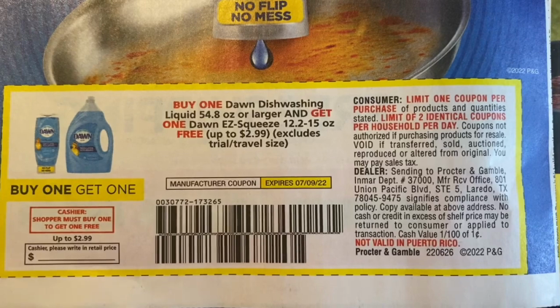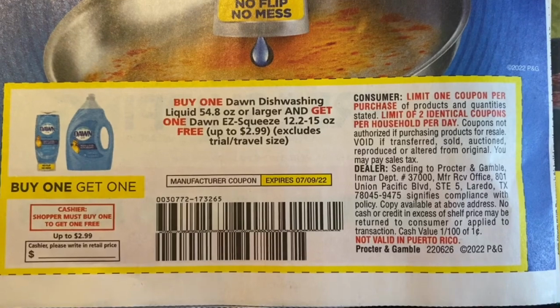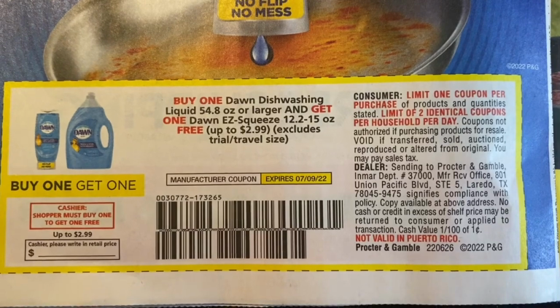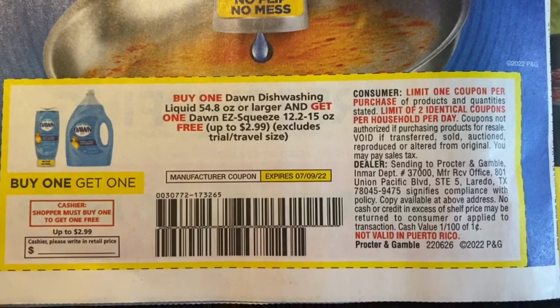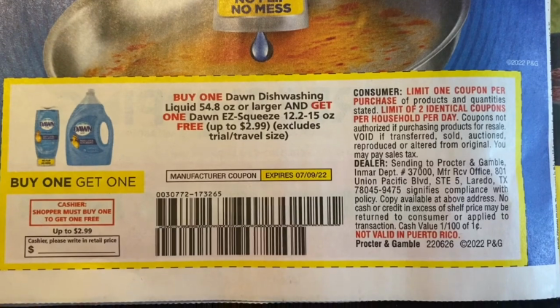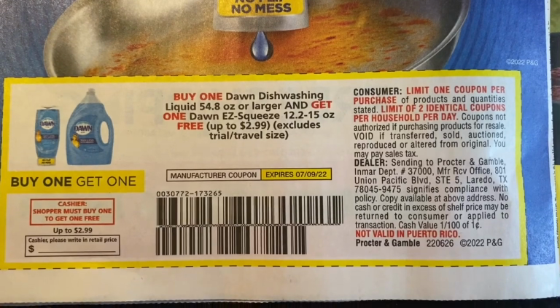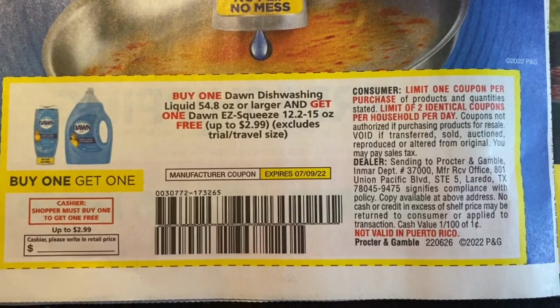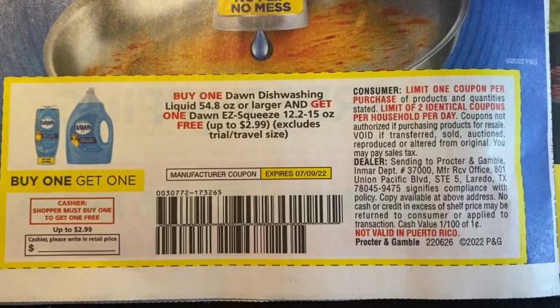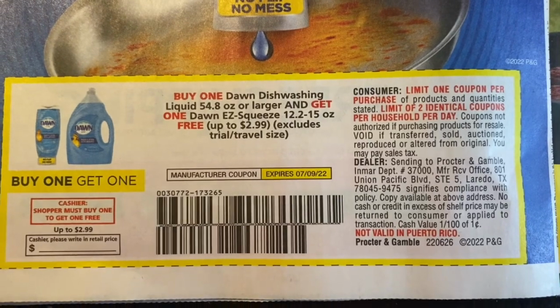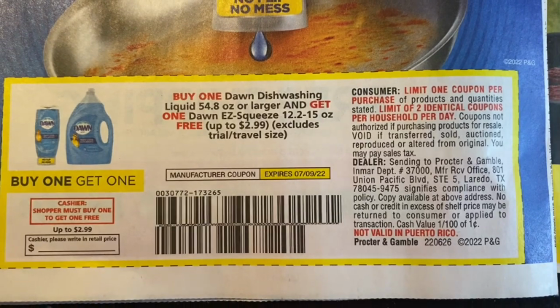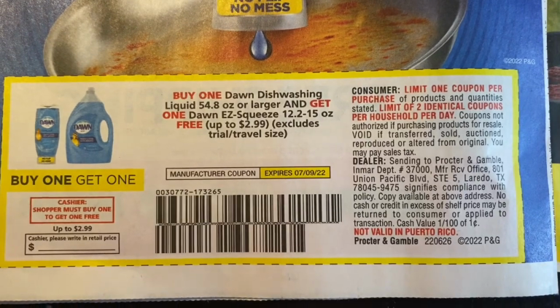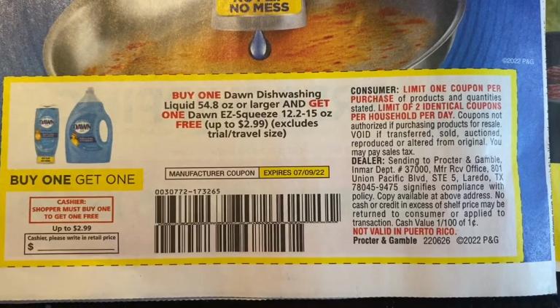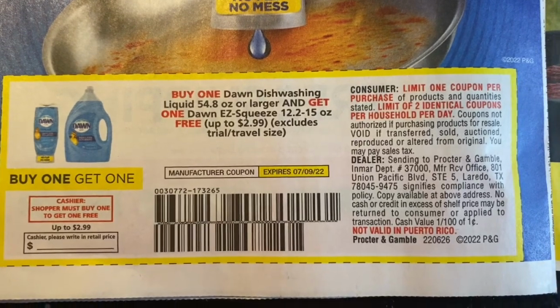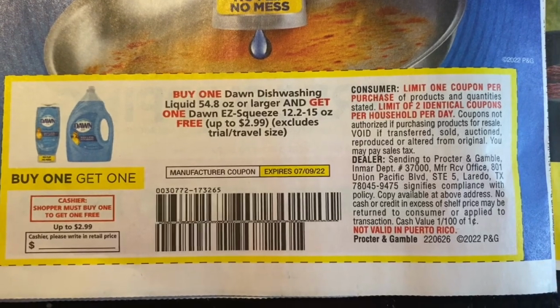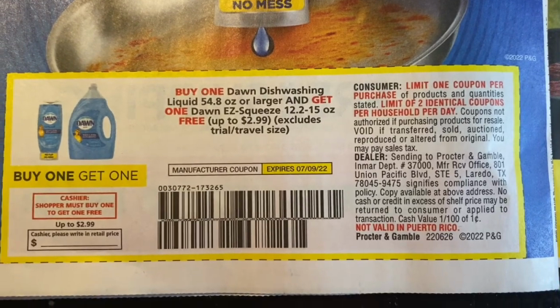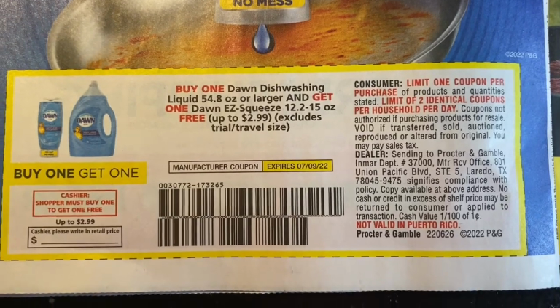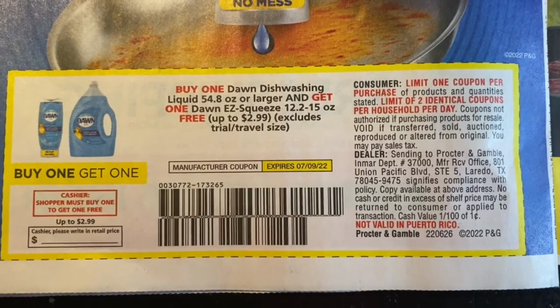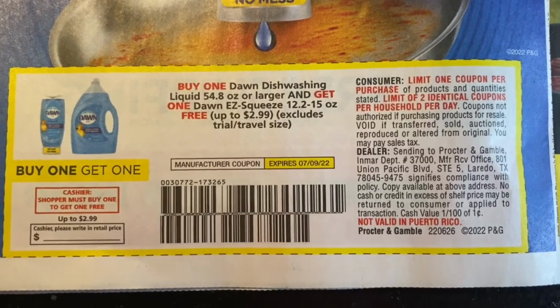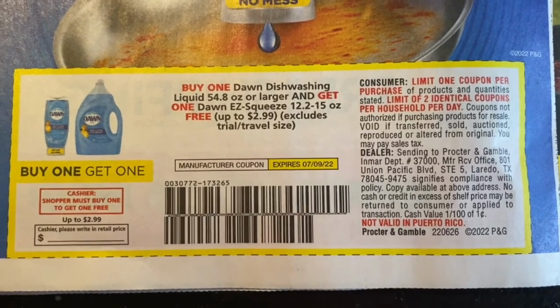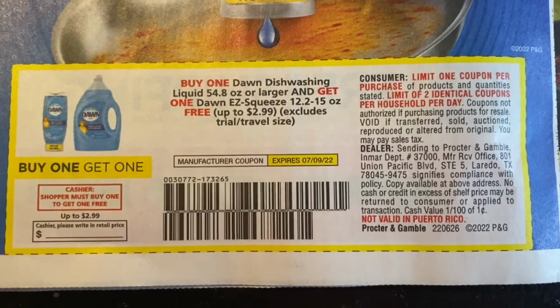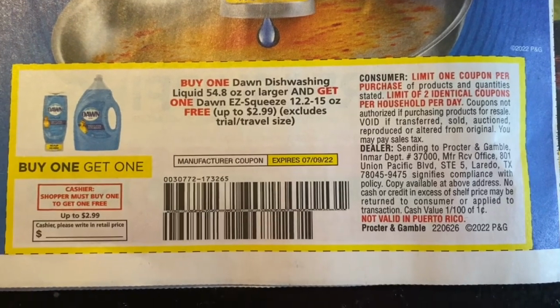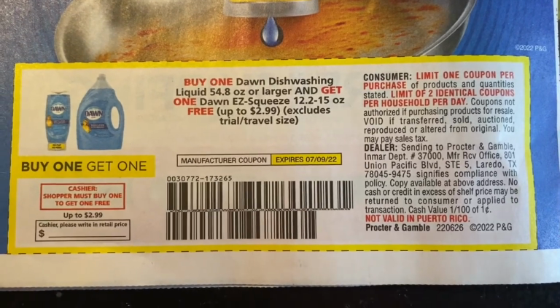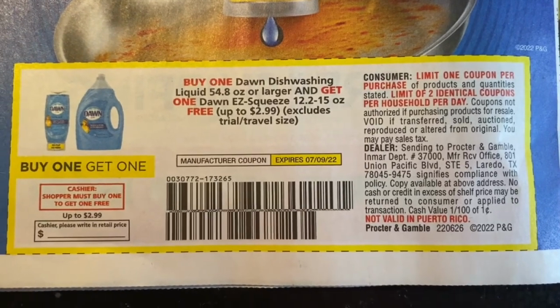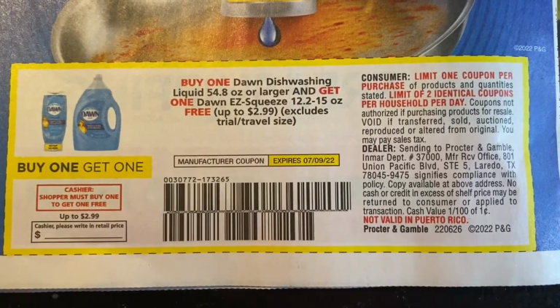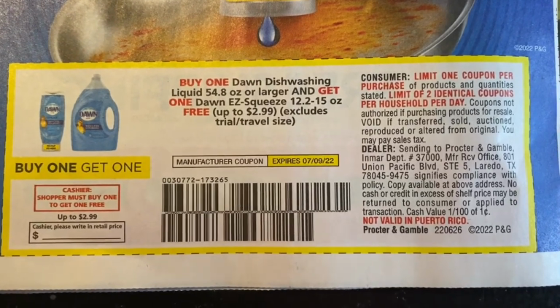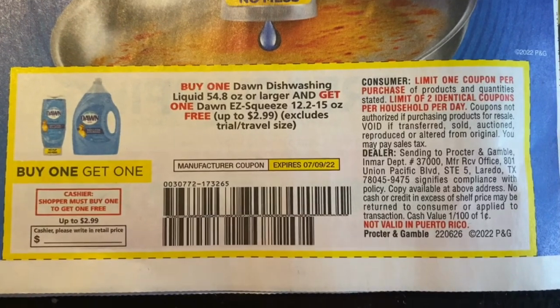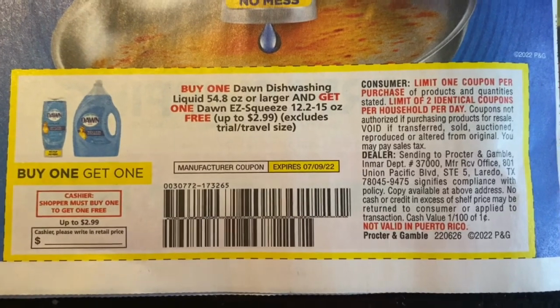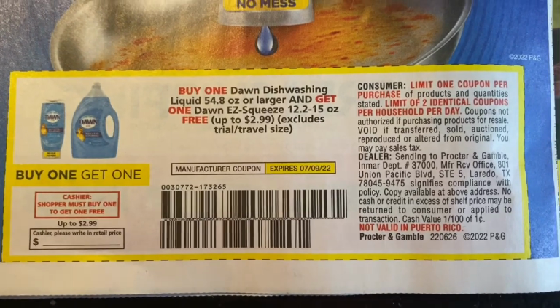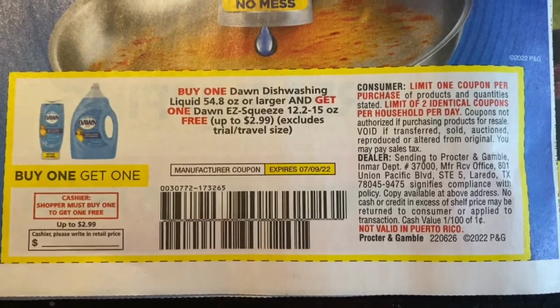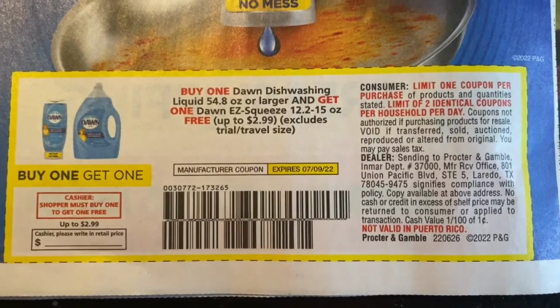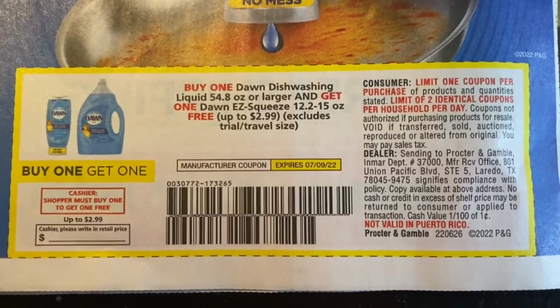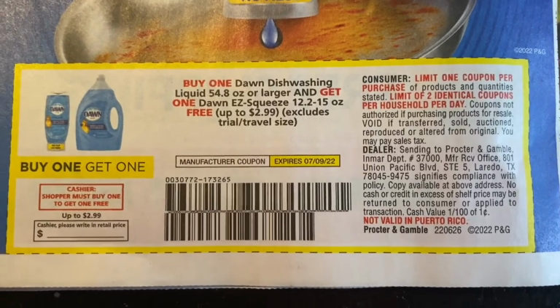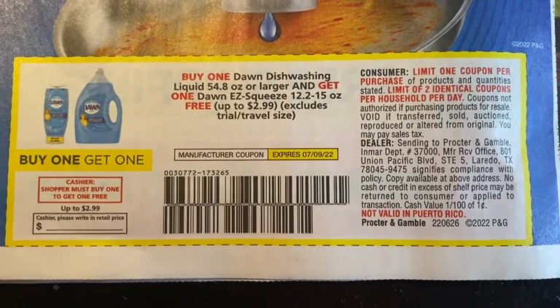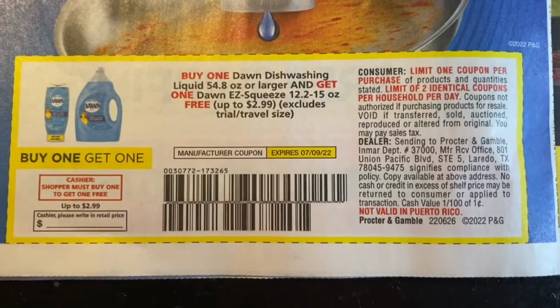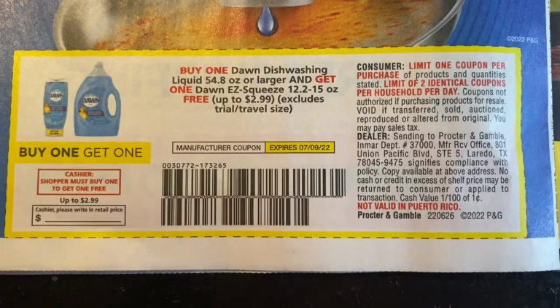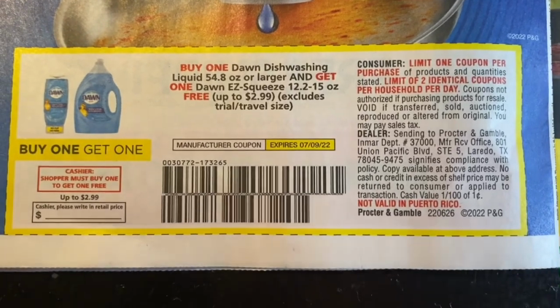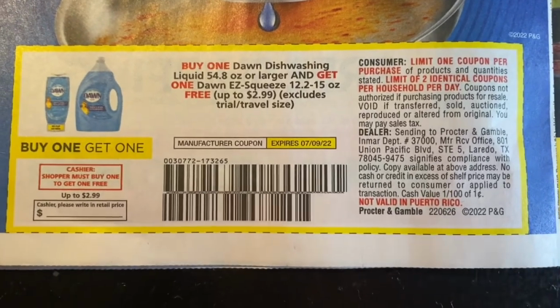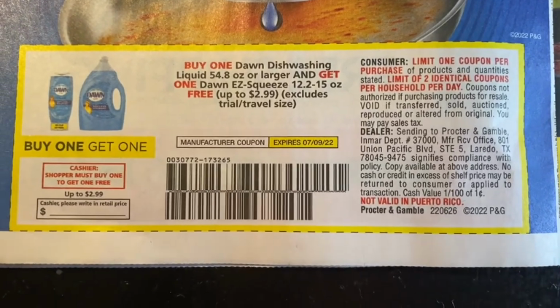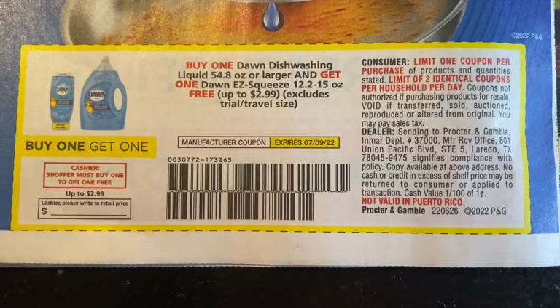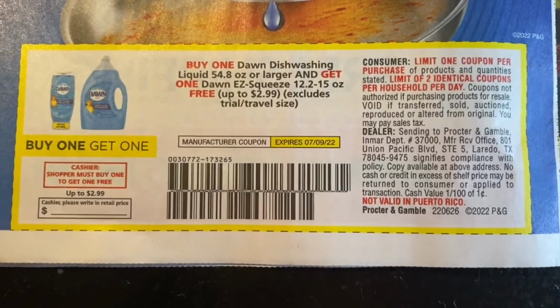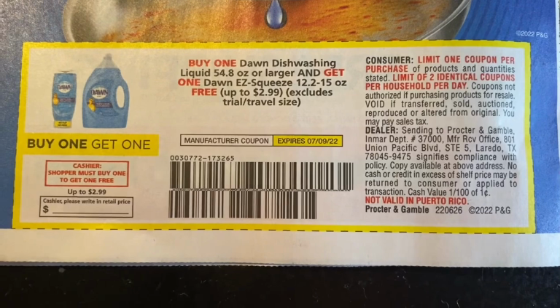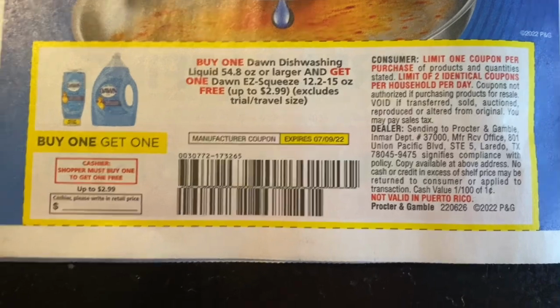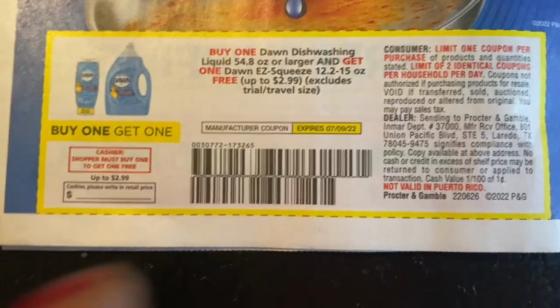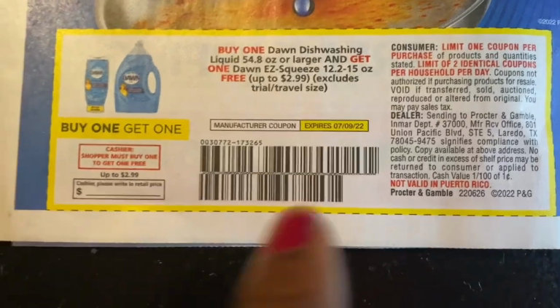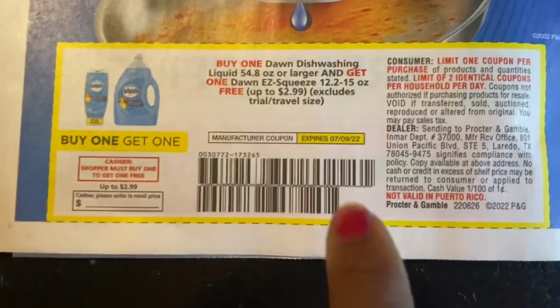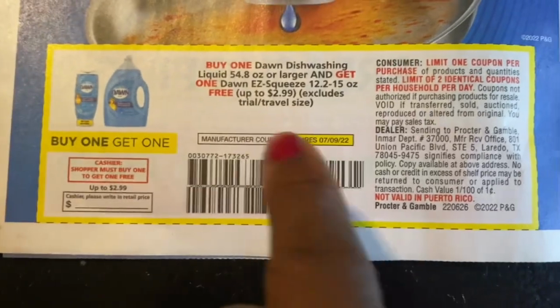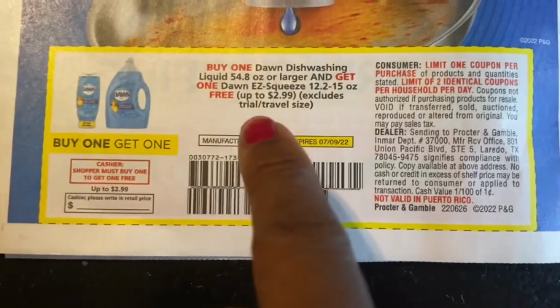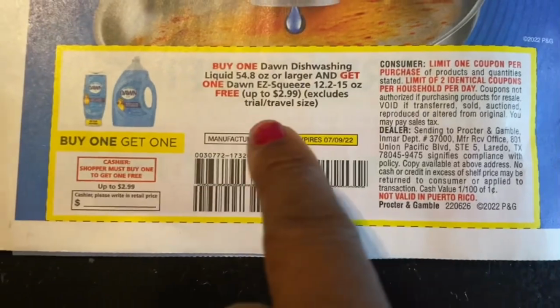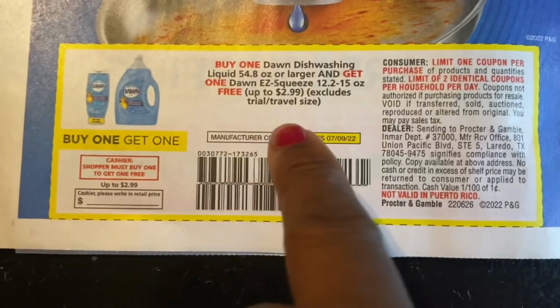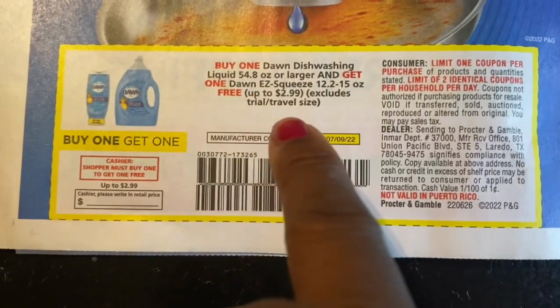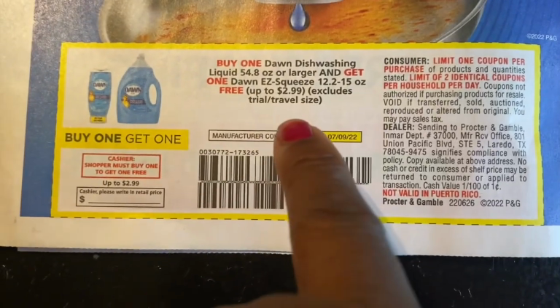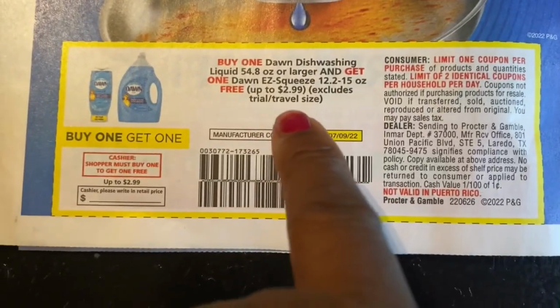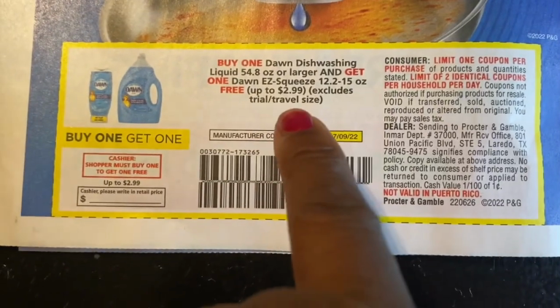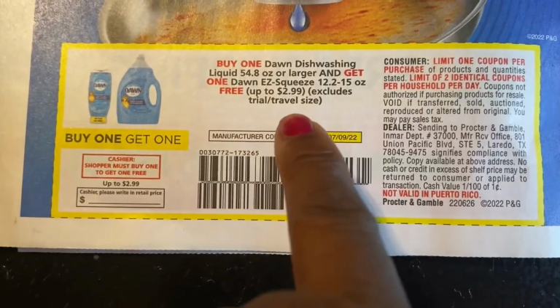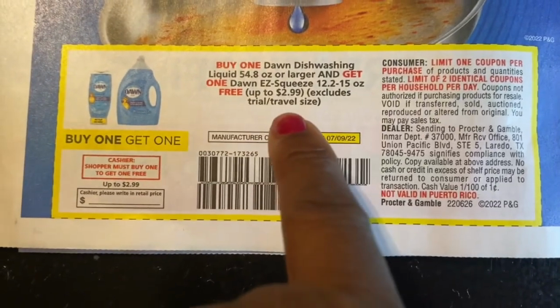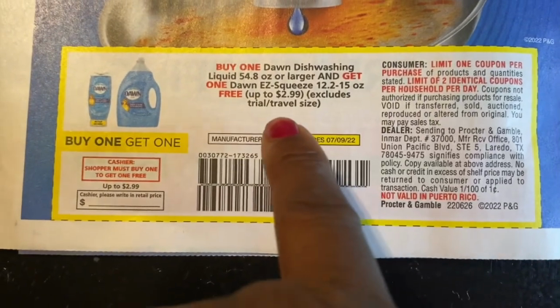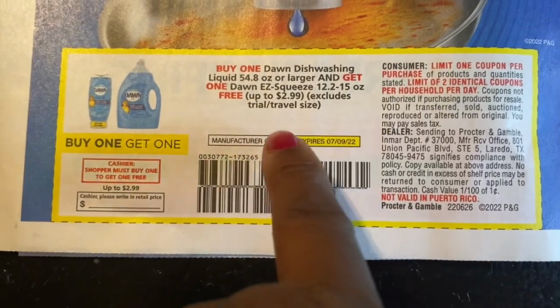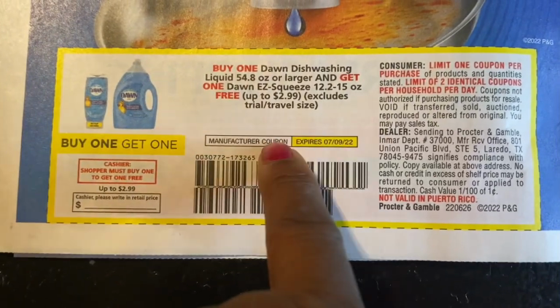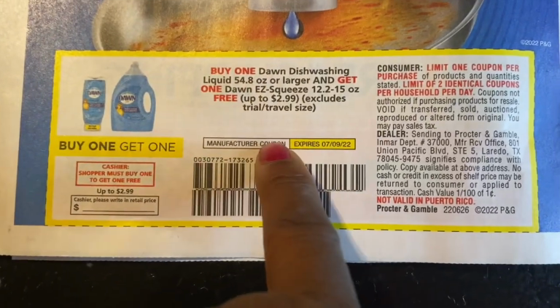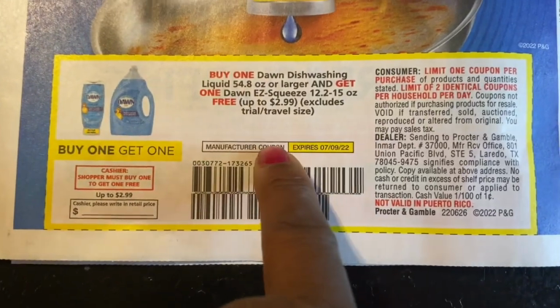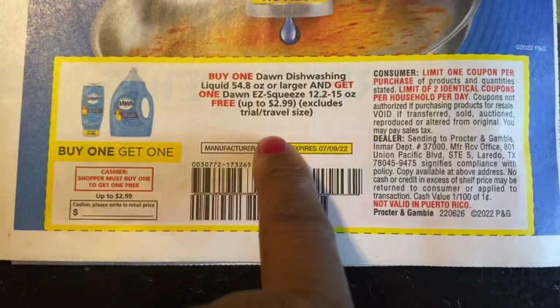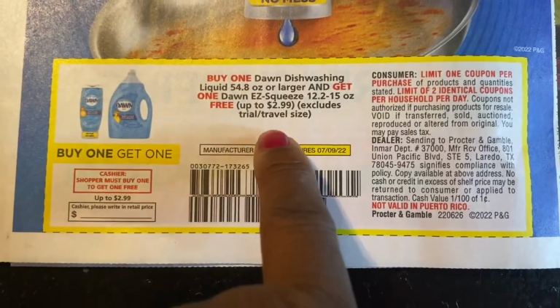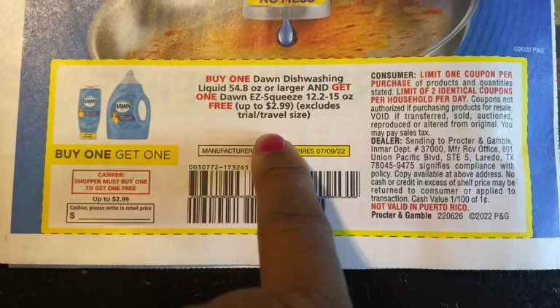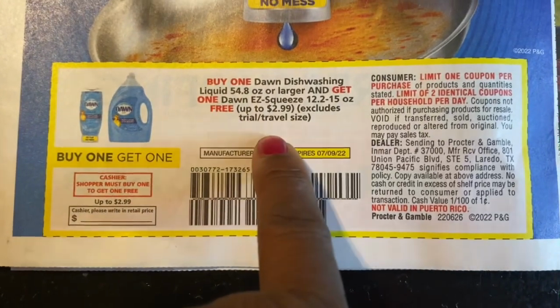This brings us to our last page of our Save insert. We have the buy one get one dishwasher liquid or larger, or get an Easy Squeeze for free — and then it's actually not free because it's only taking off $2.99.